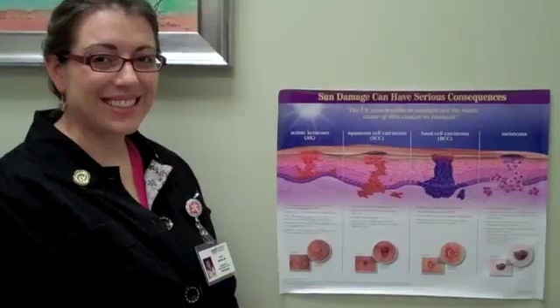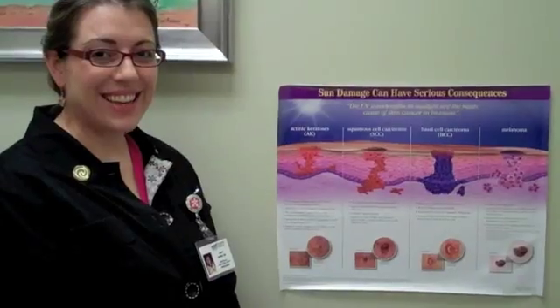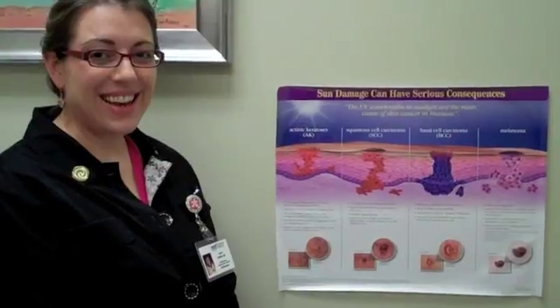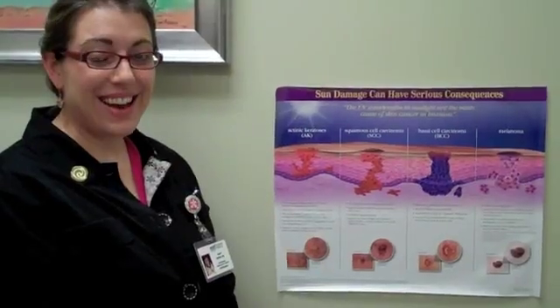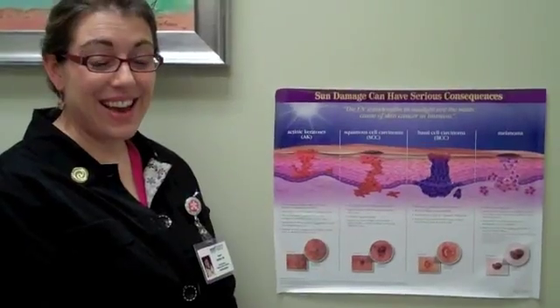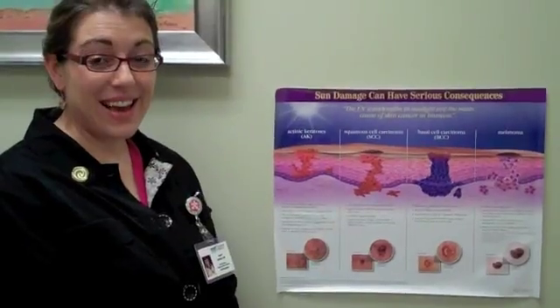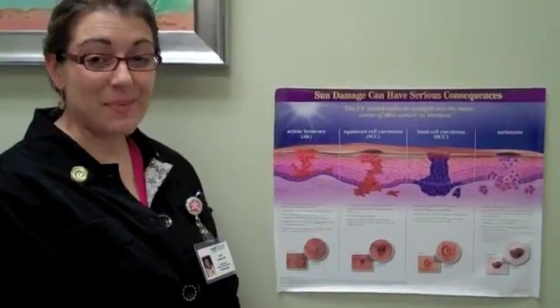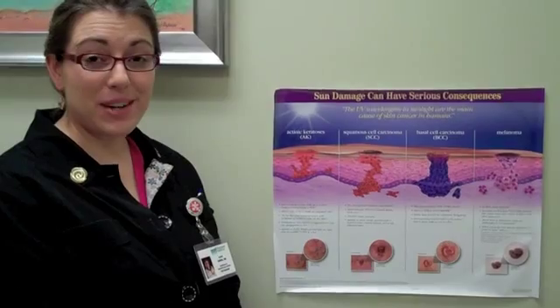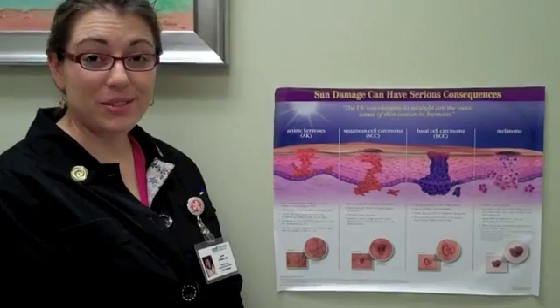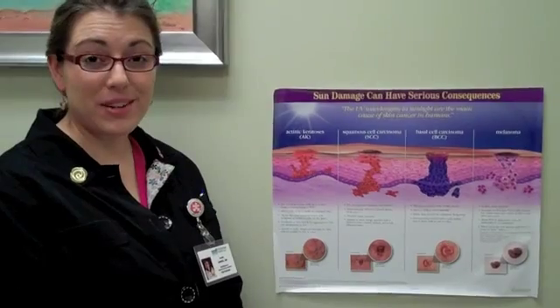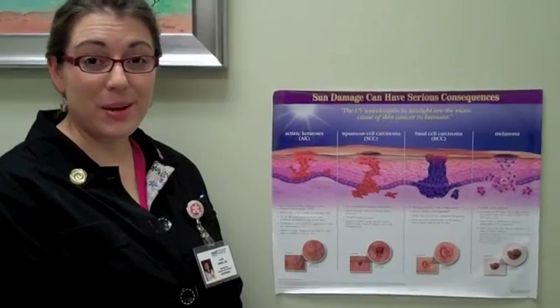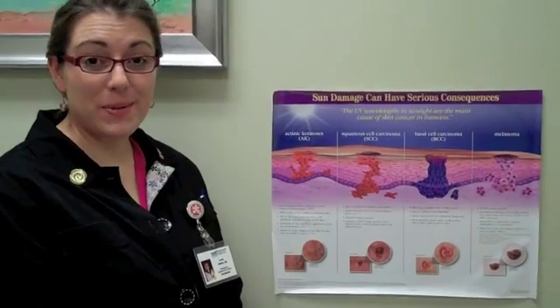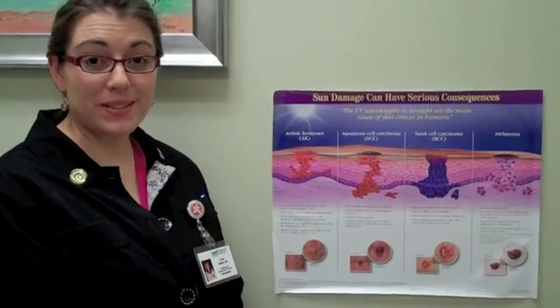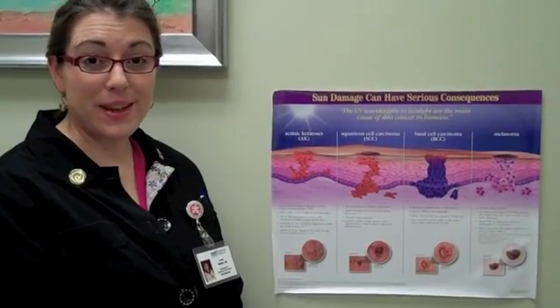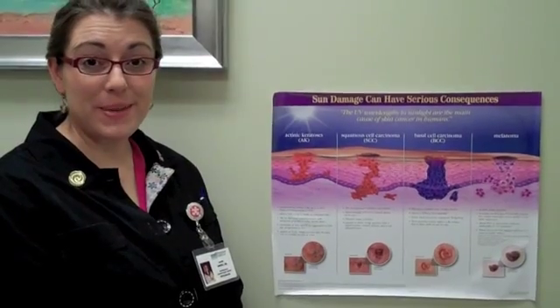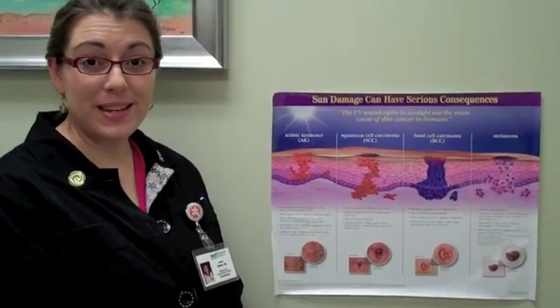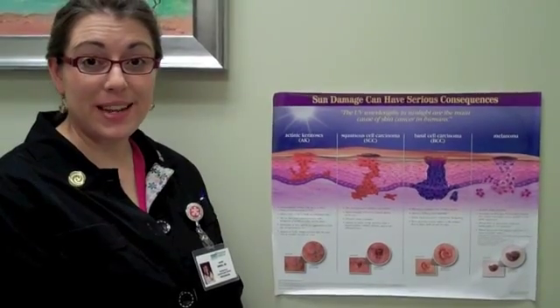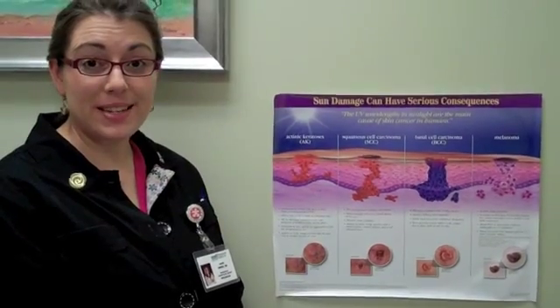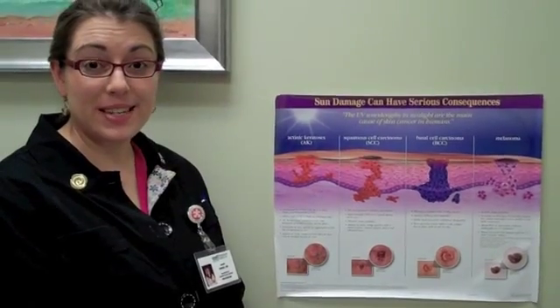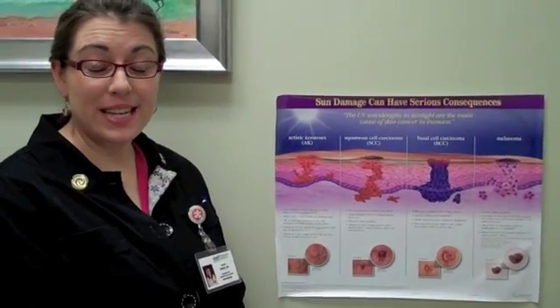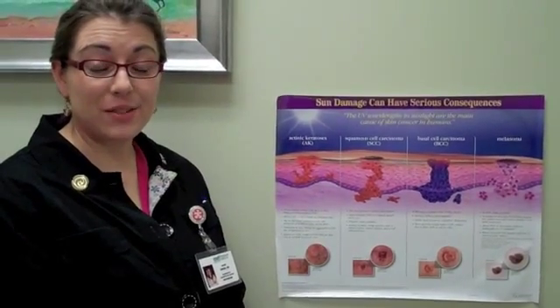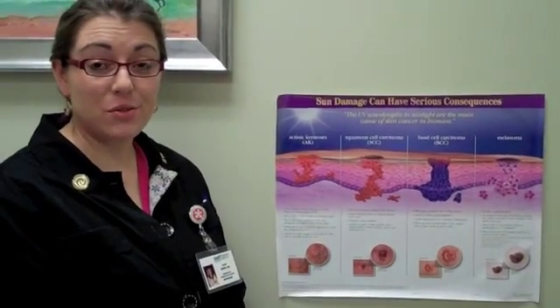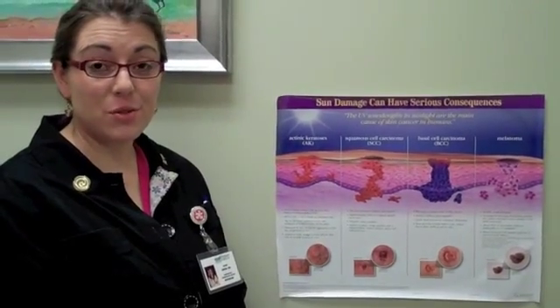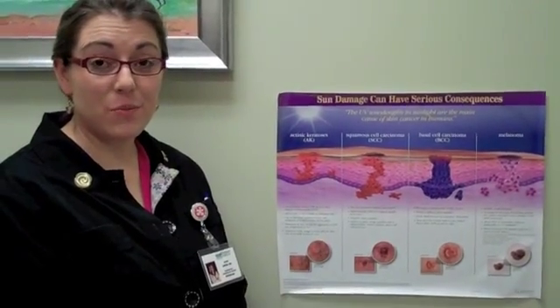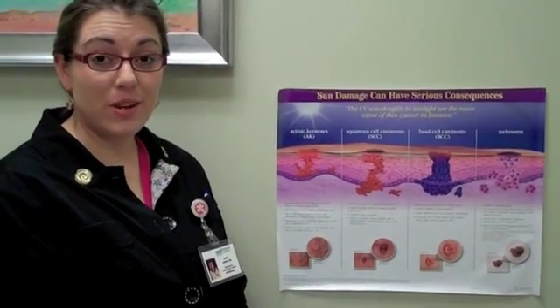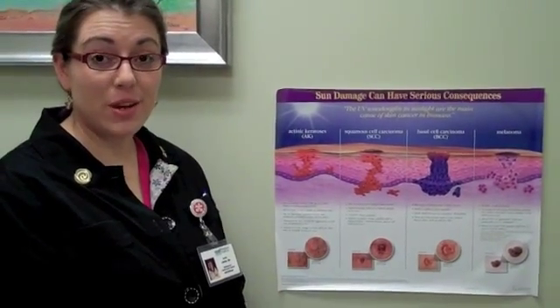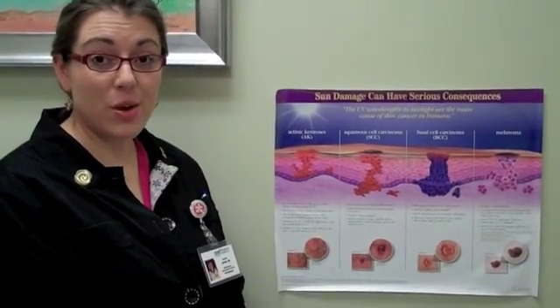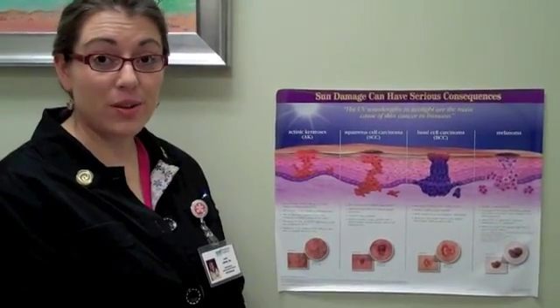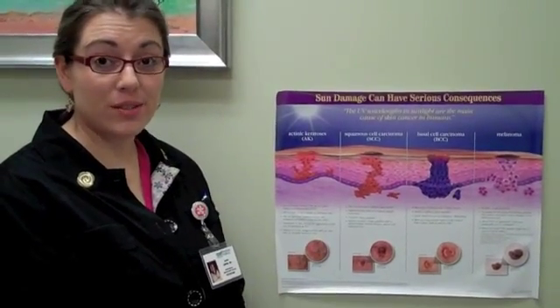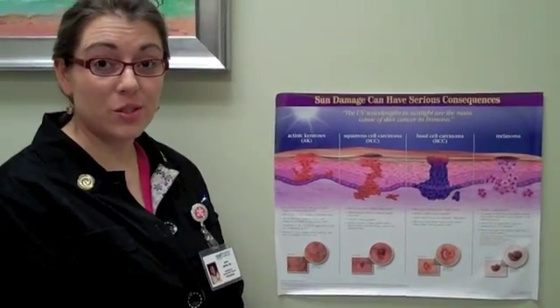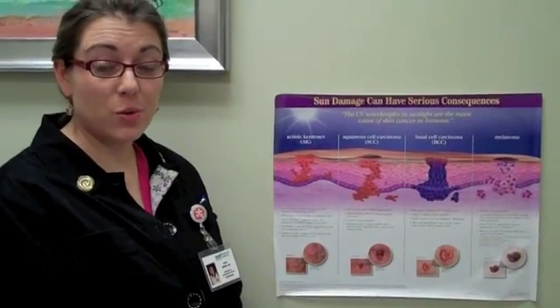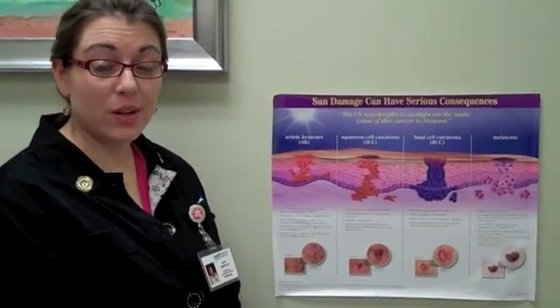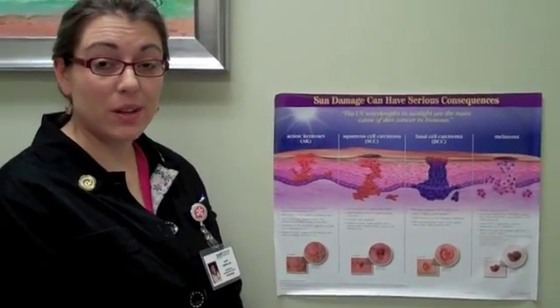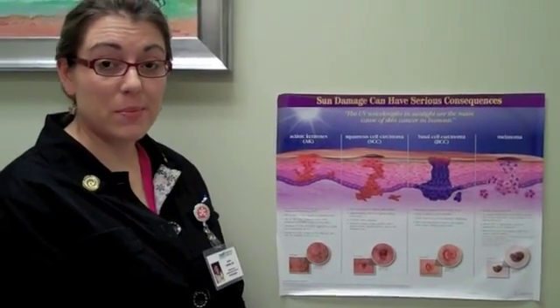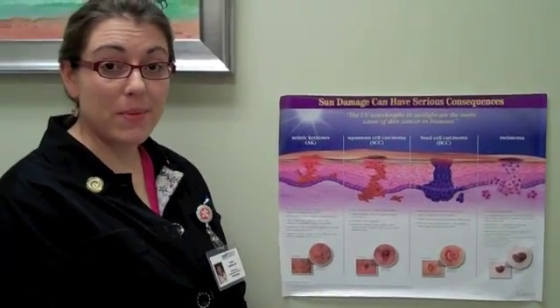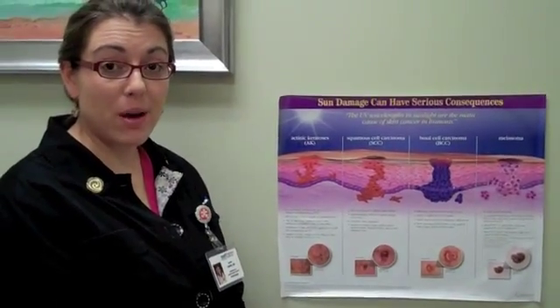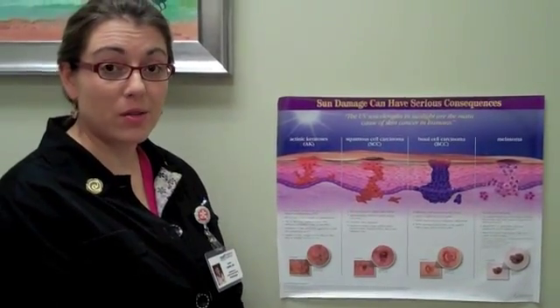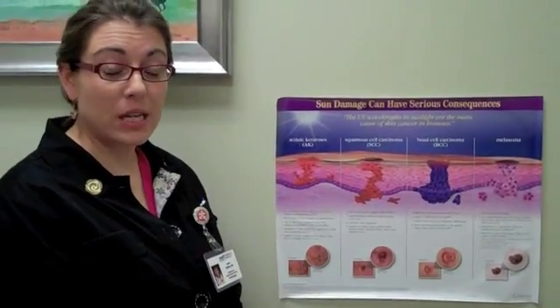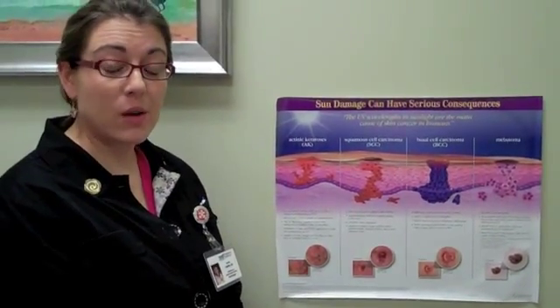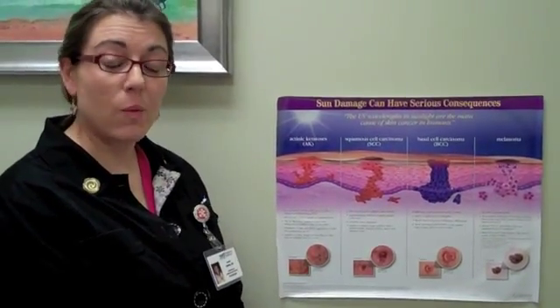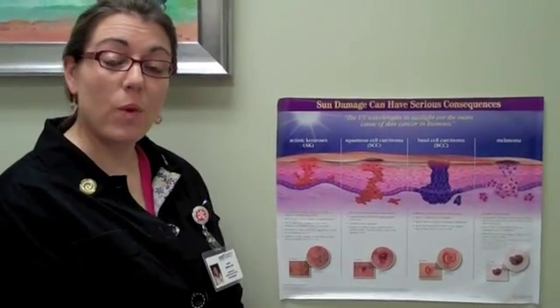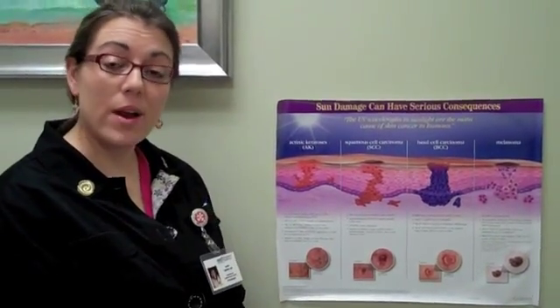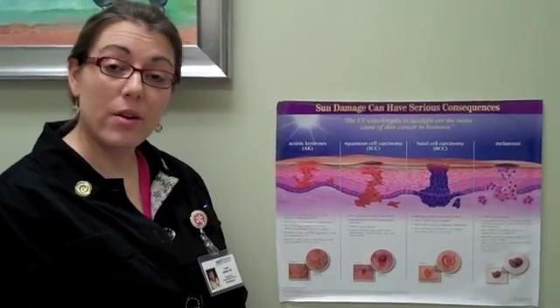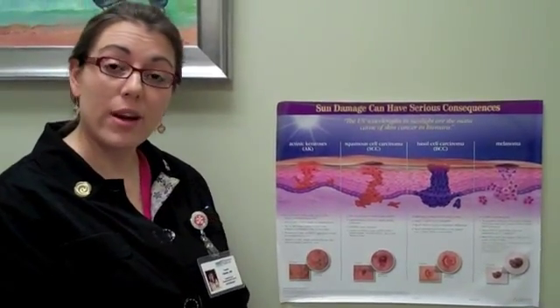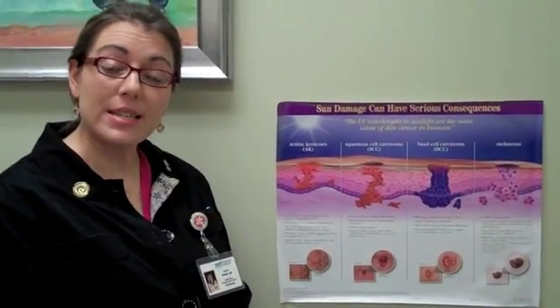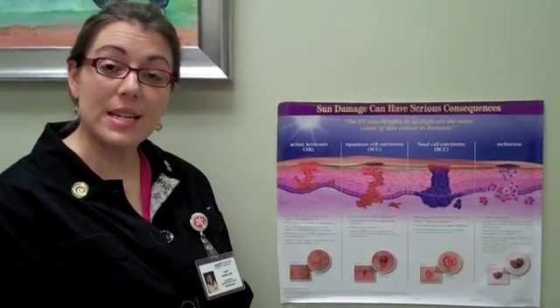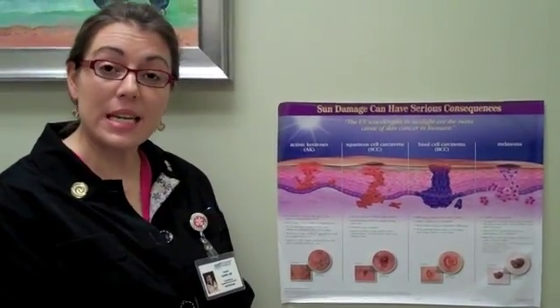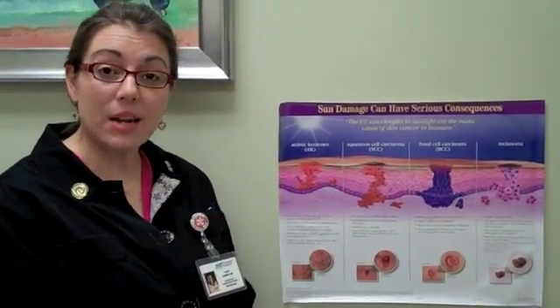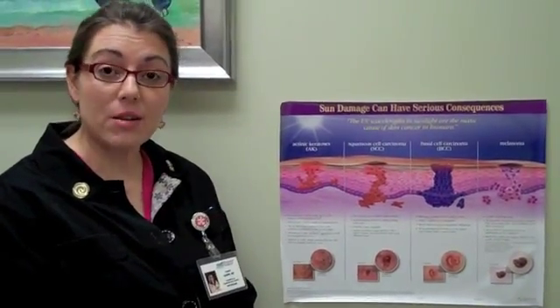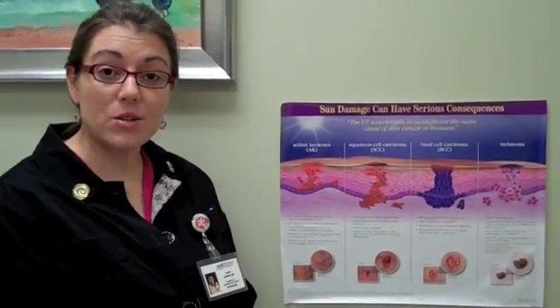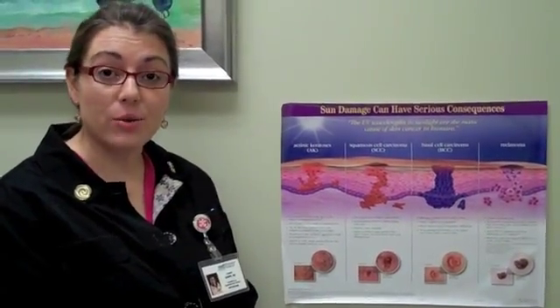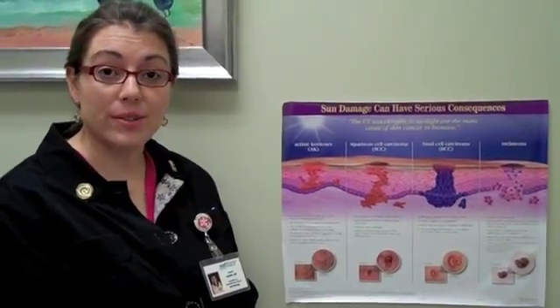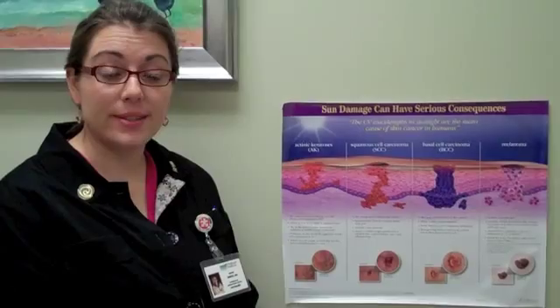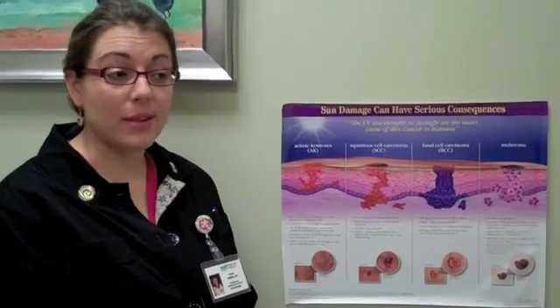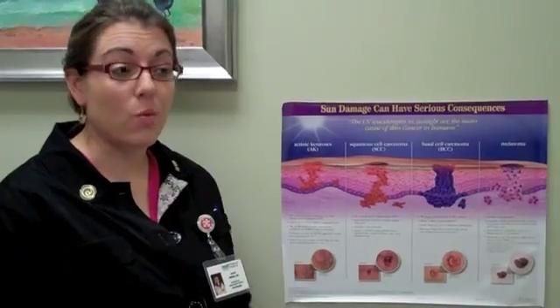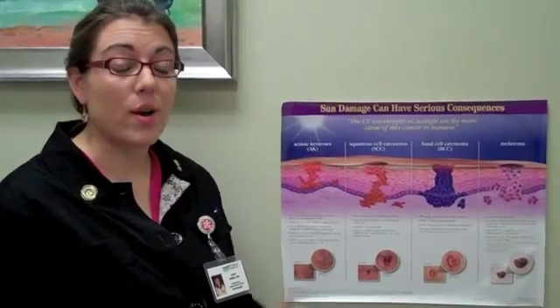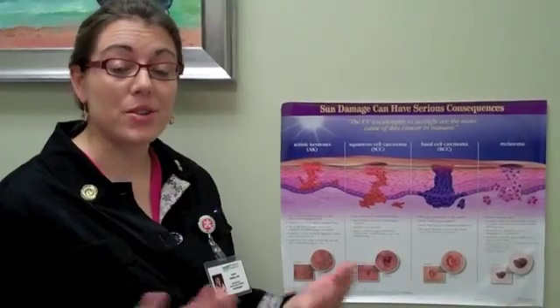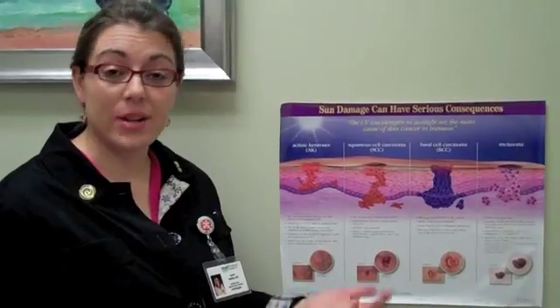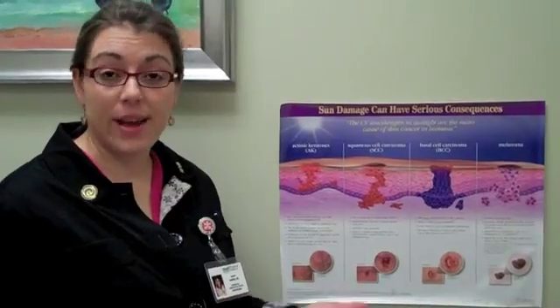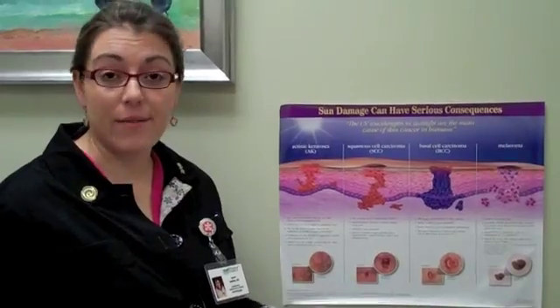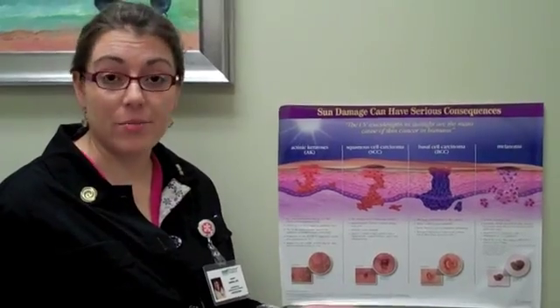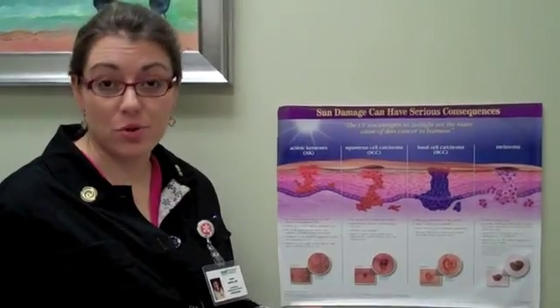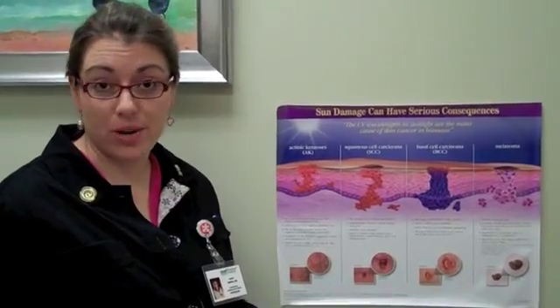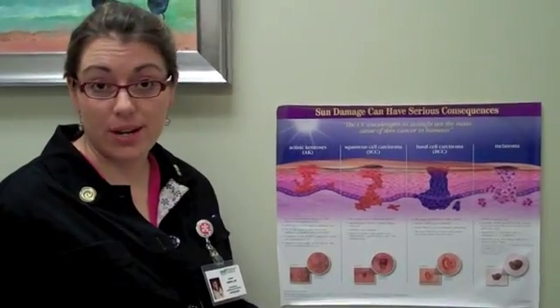Hi, I'm Dr. Naomi Simon and today's YouTube video is a short clip about what are actinic keratosis and why should I have them treated.